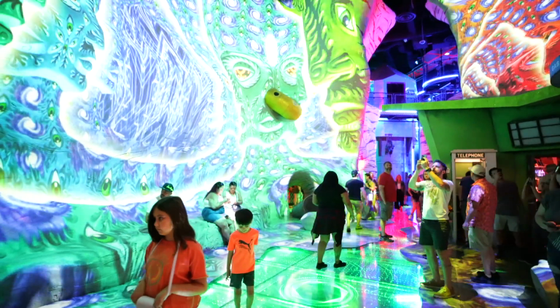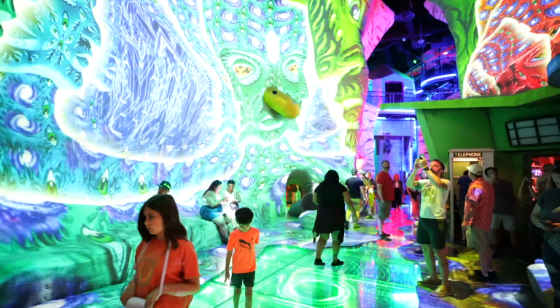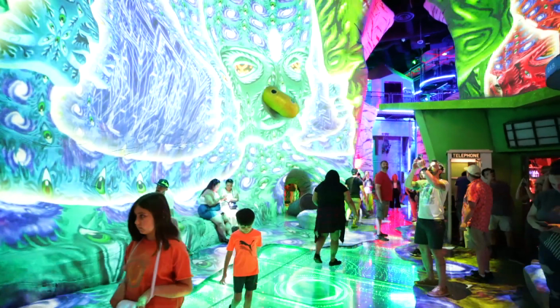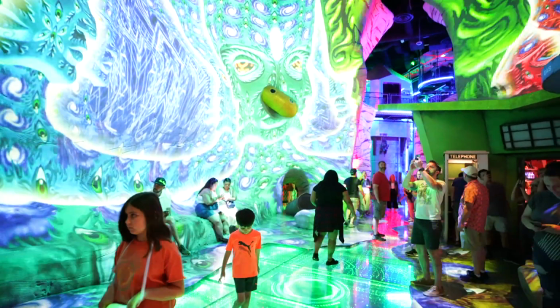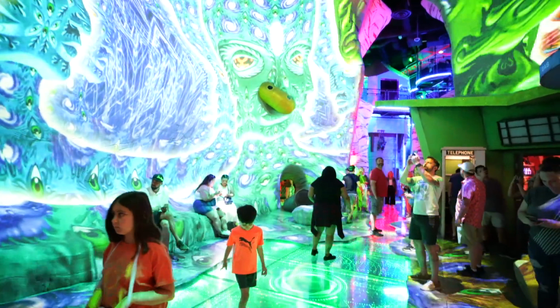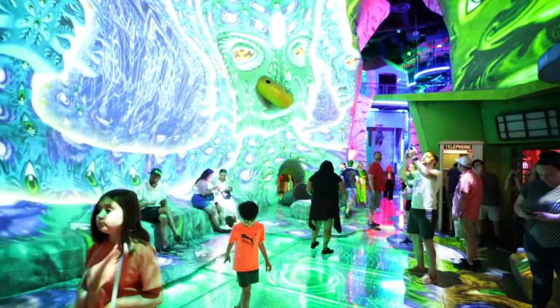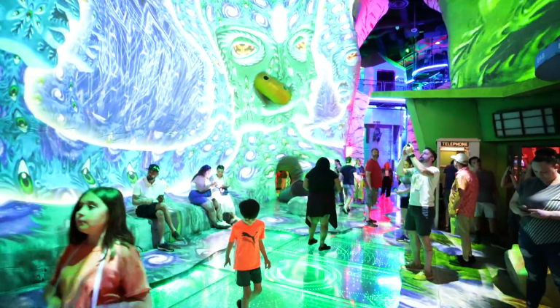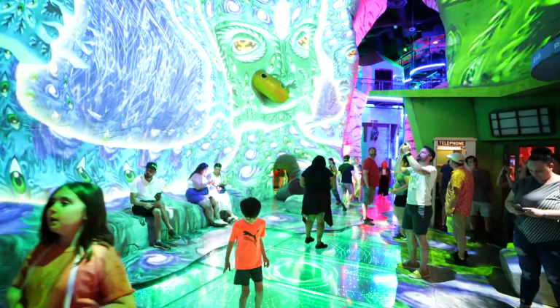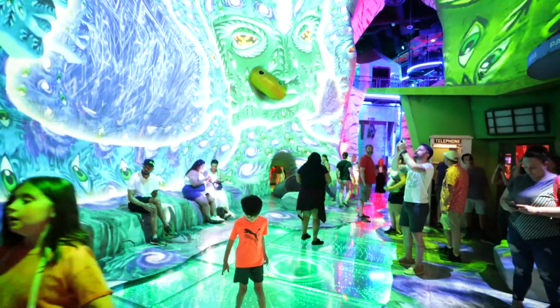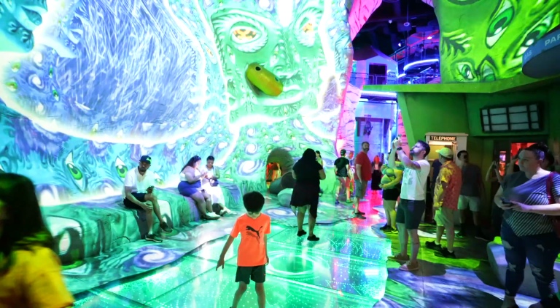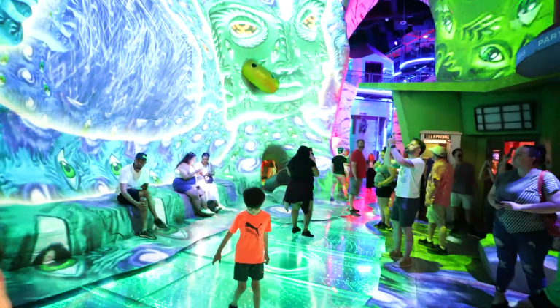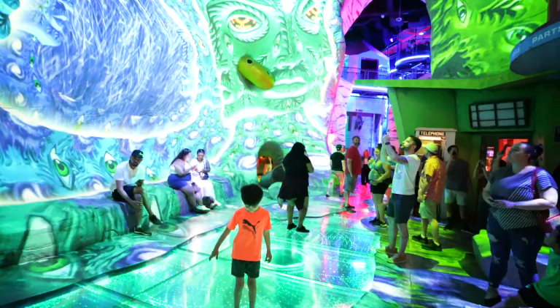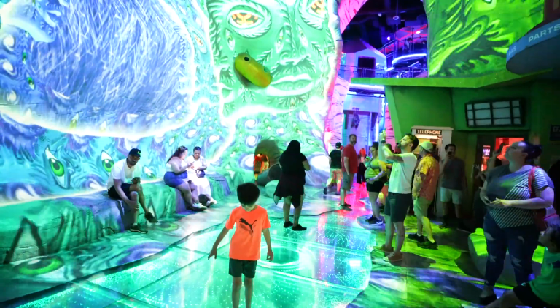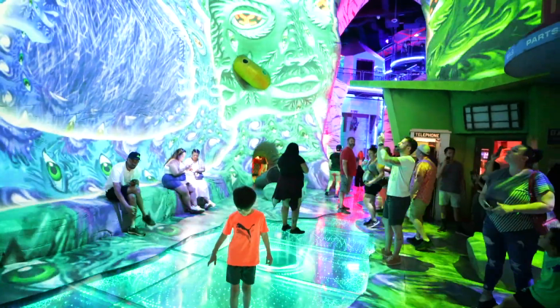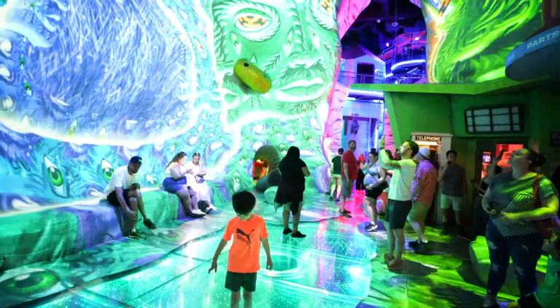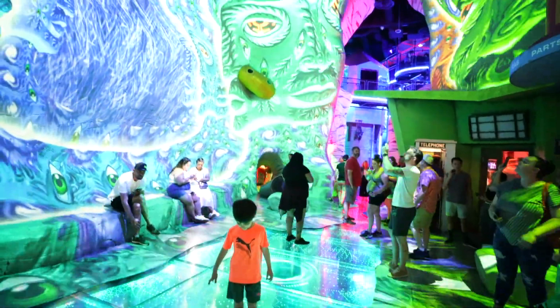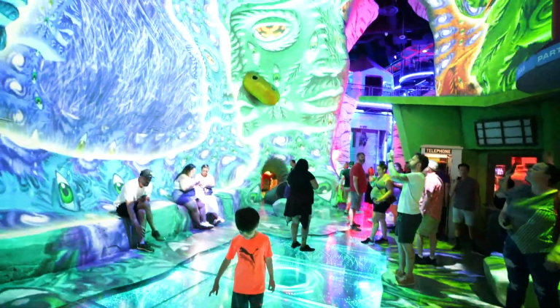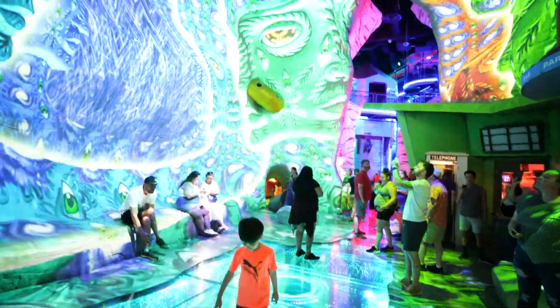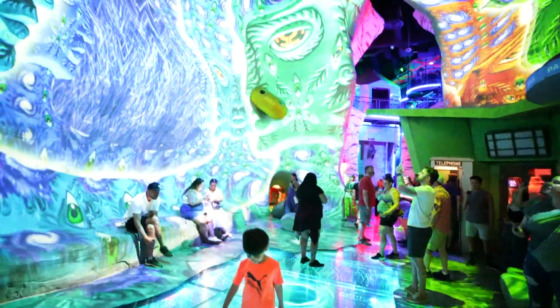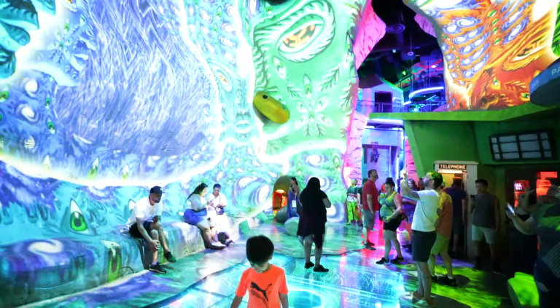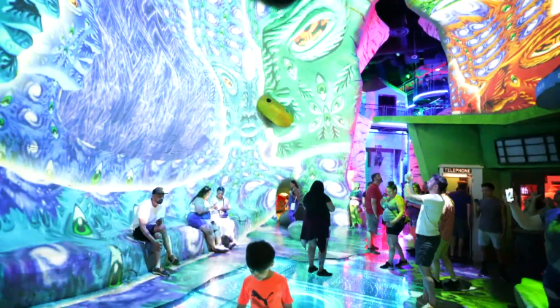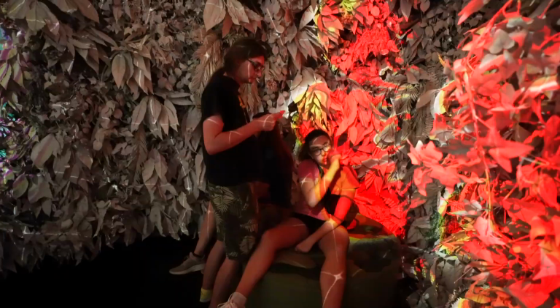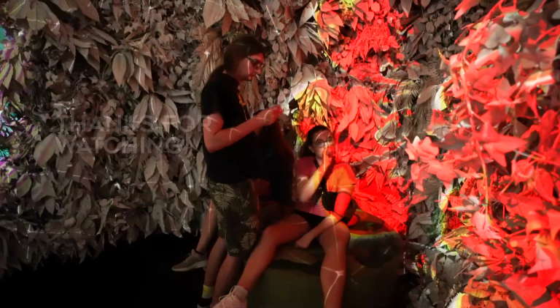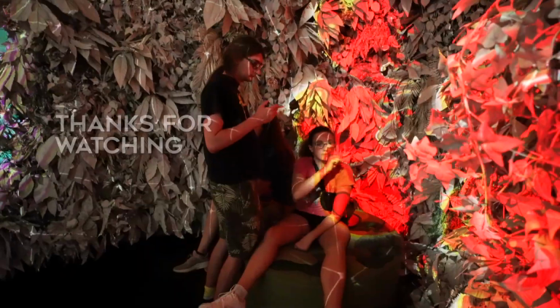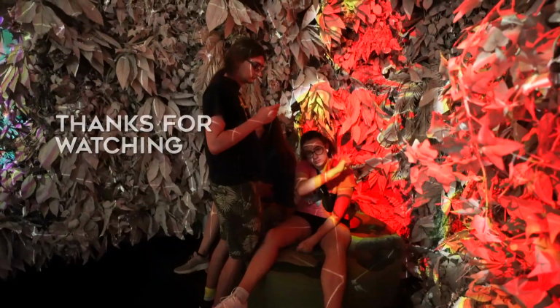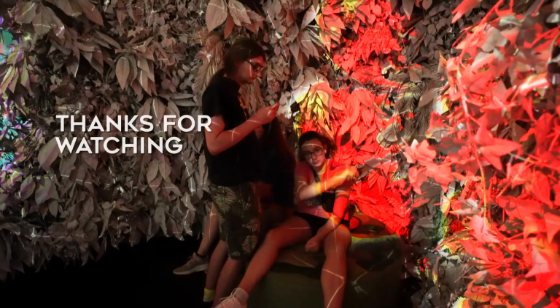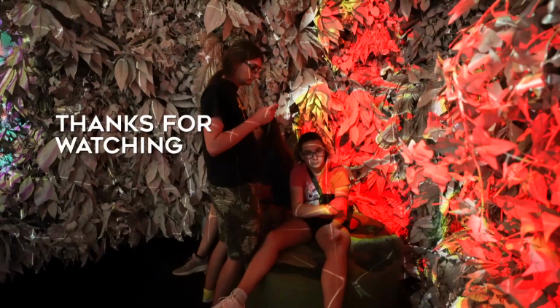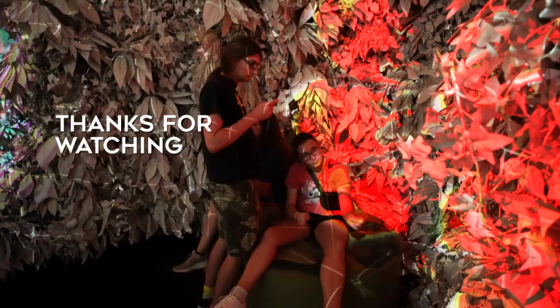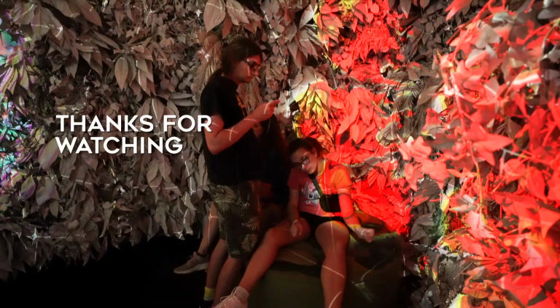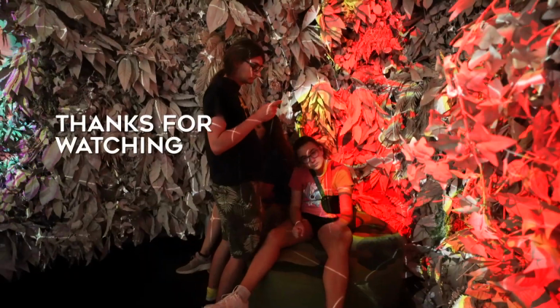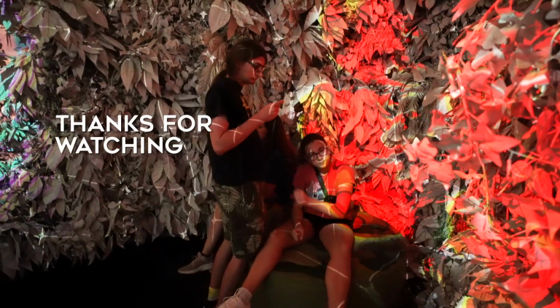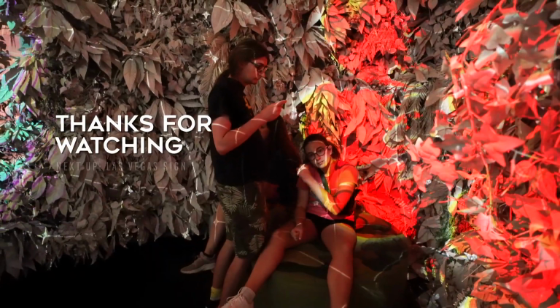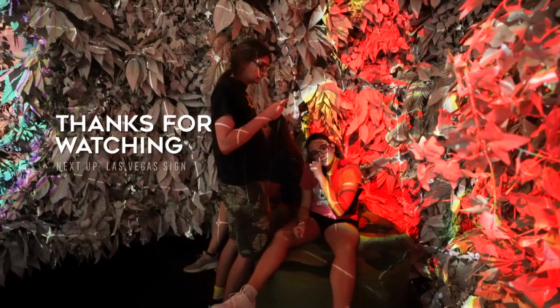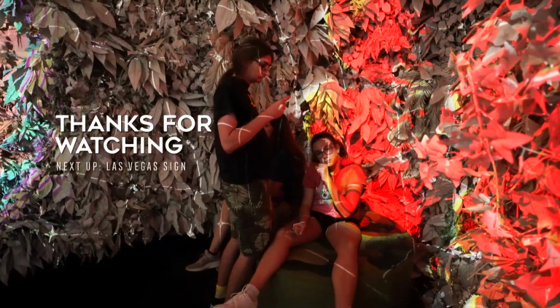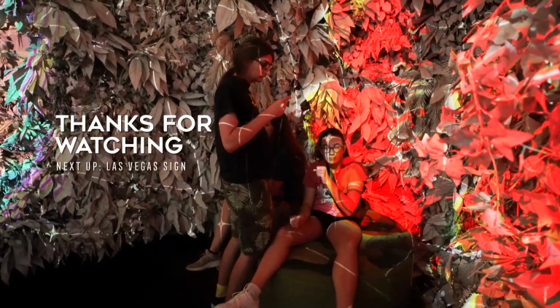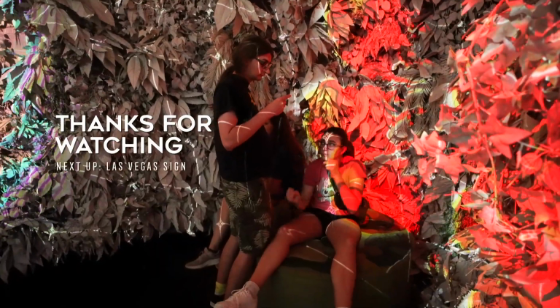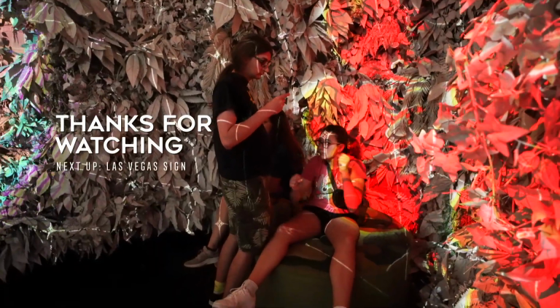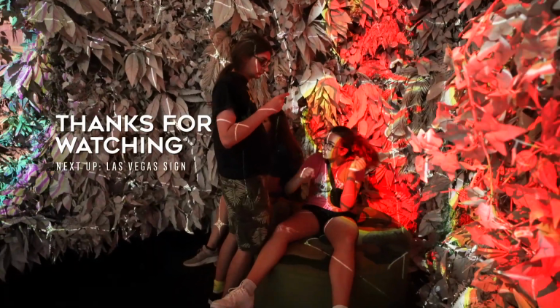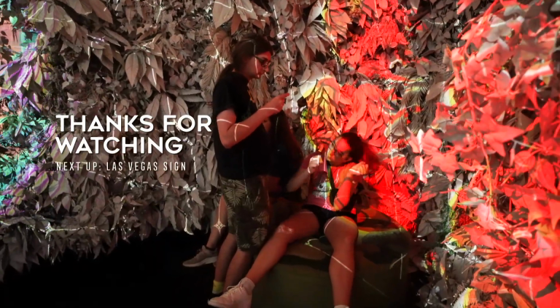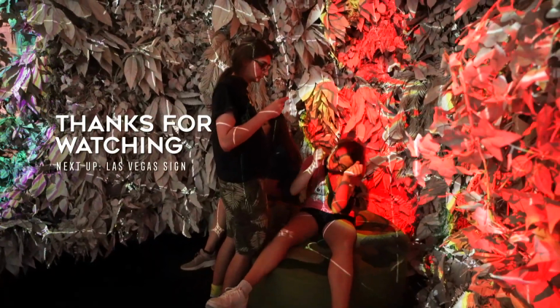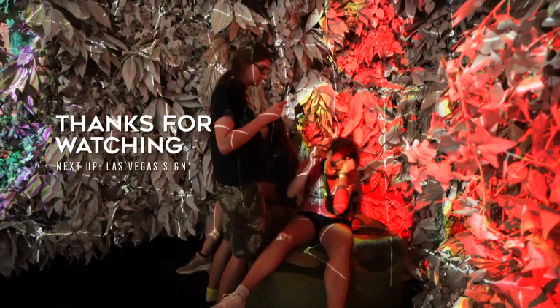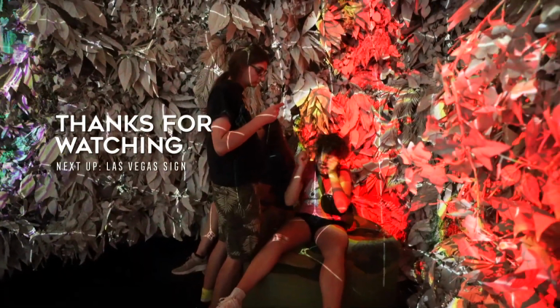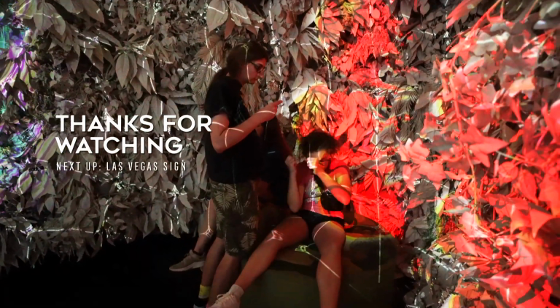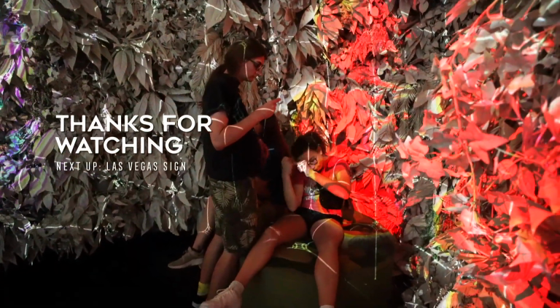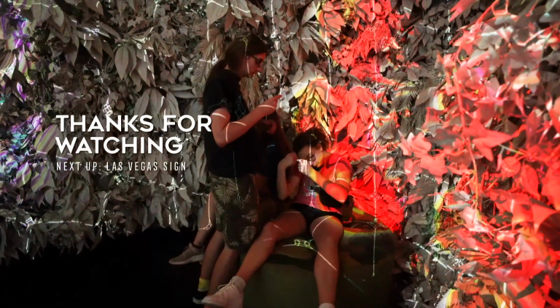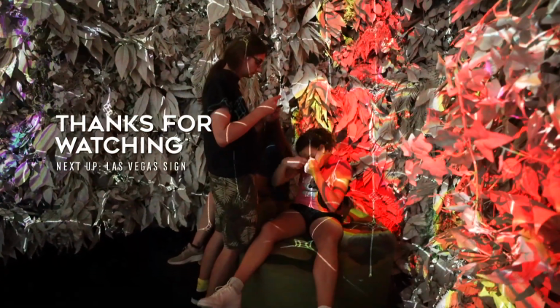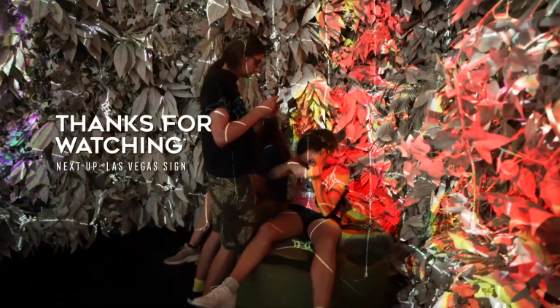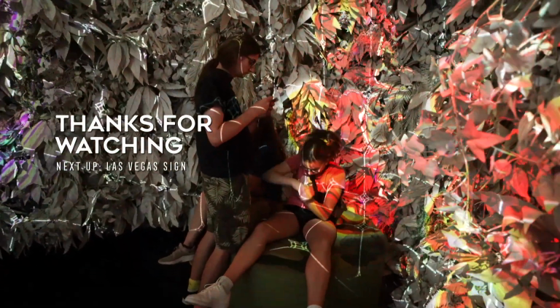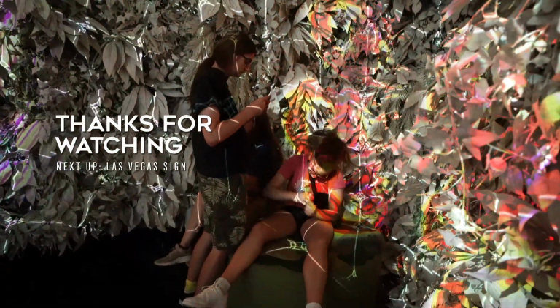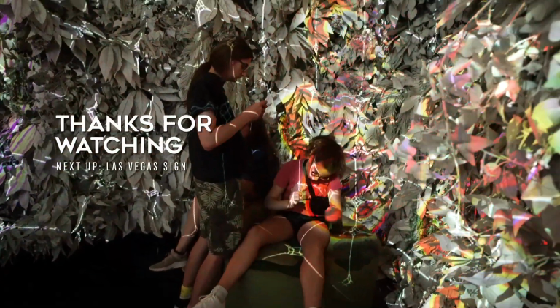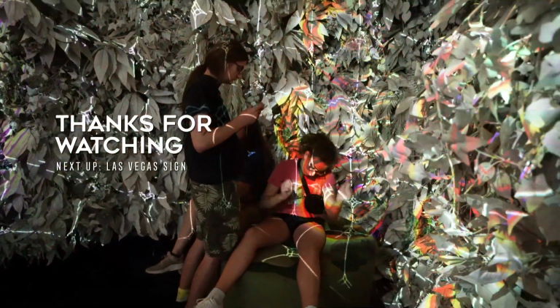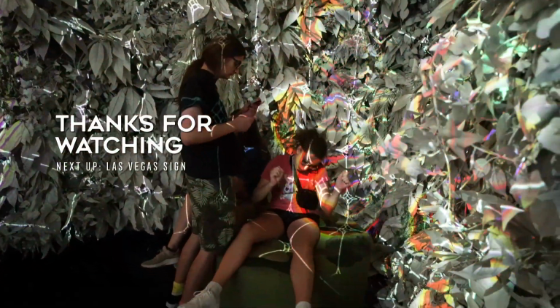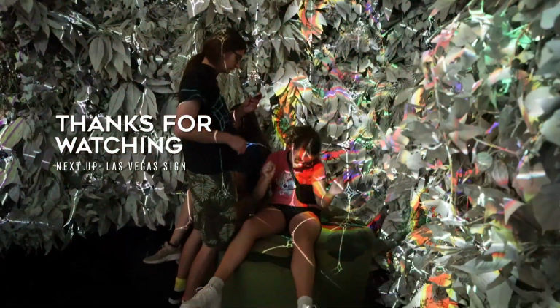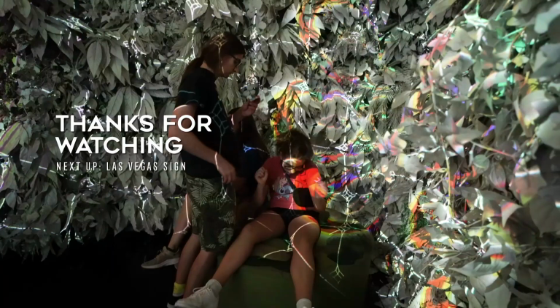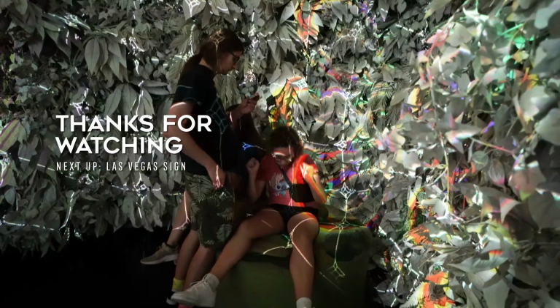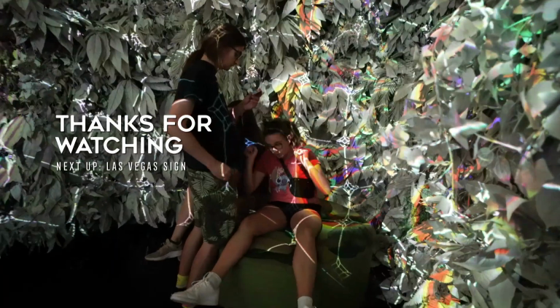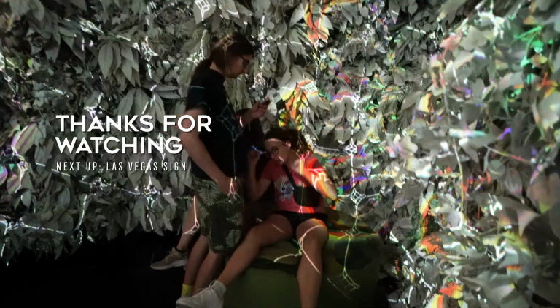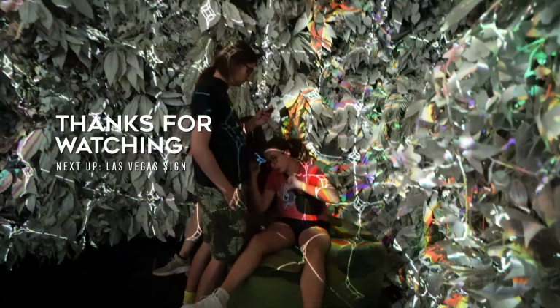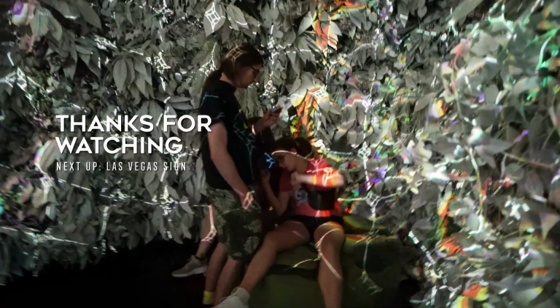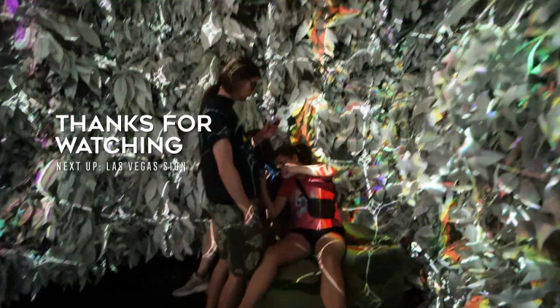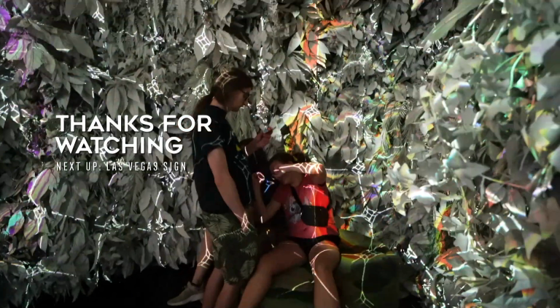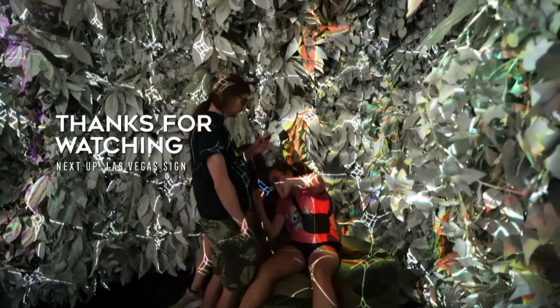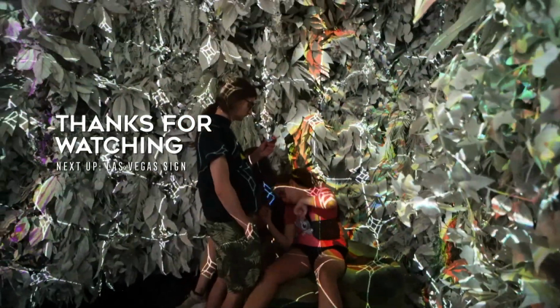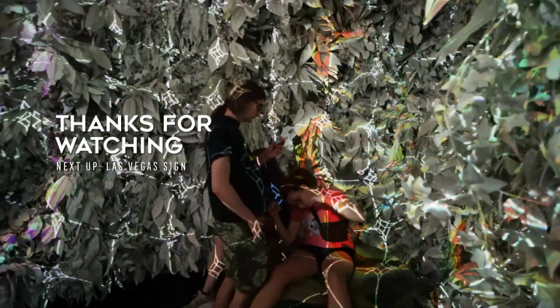So that was our trip to Meow Wolf's Omega Mart. Next up, the fabulous Las Vegas sign and the even more fabulous line you wait in to take your picture in front of it.